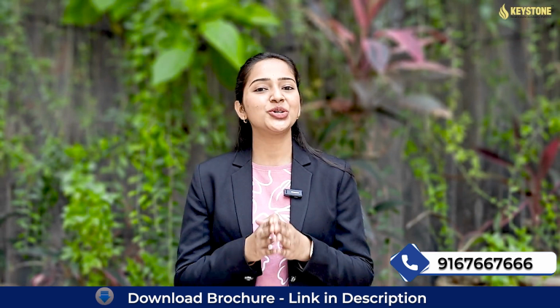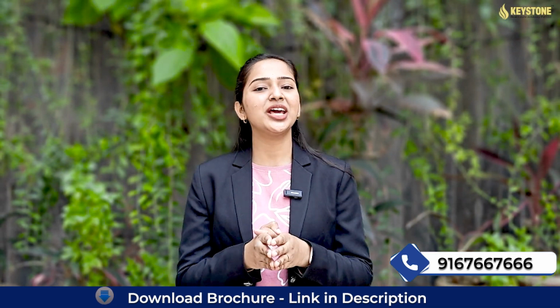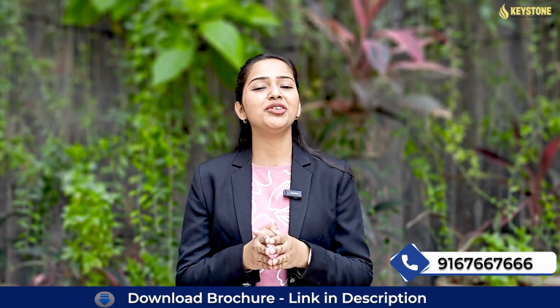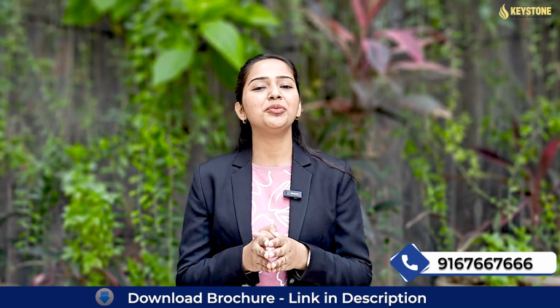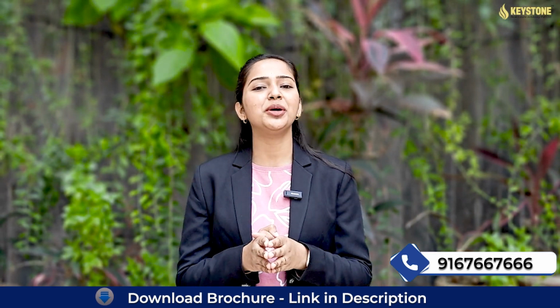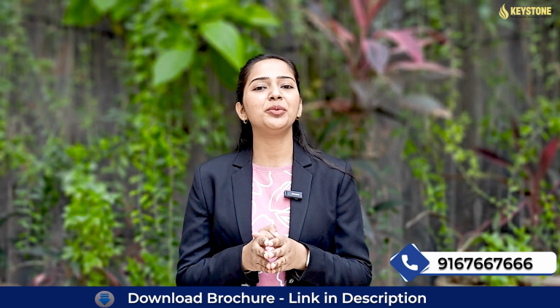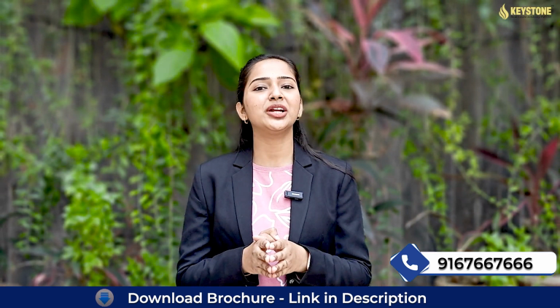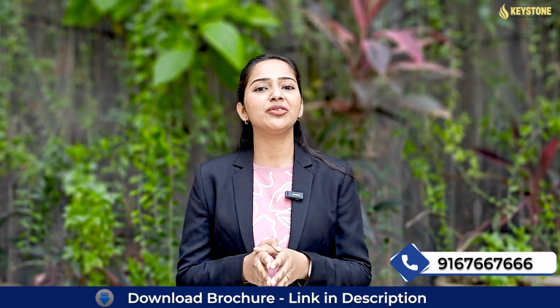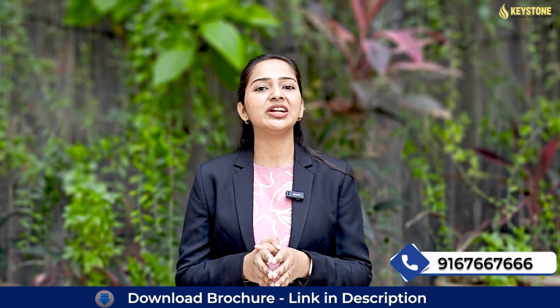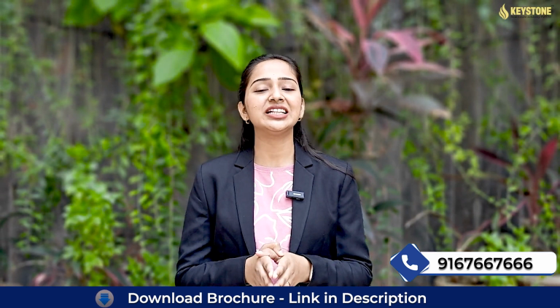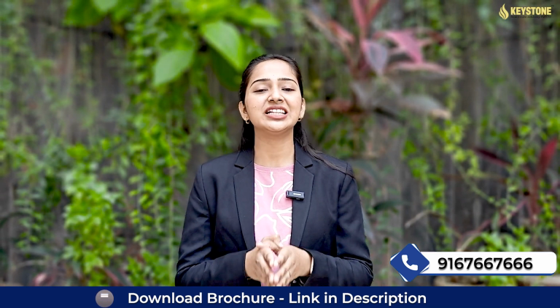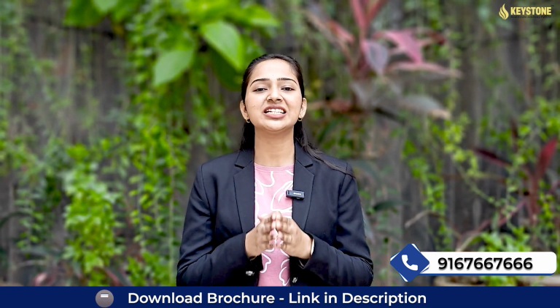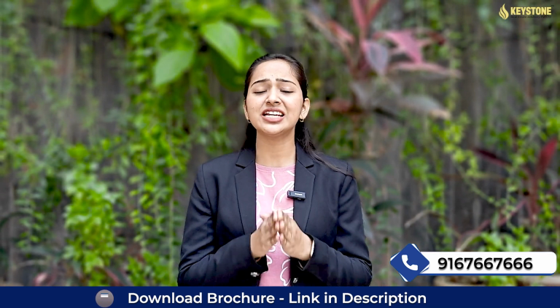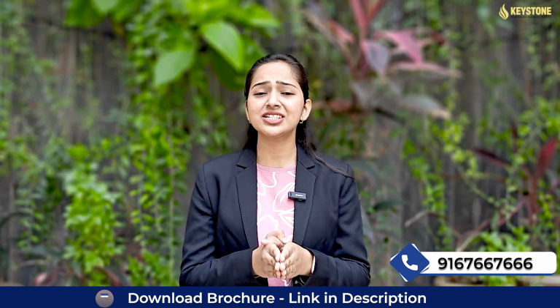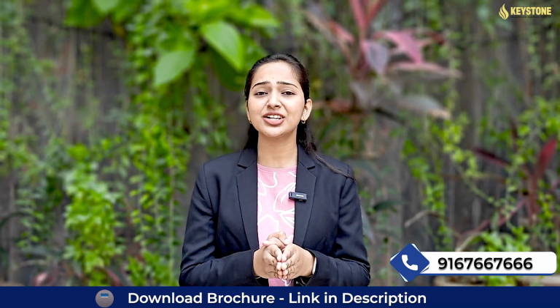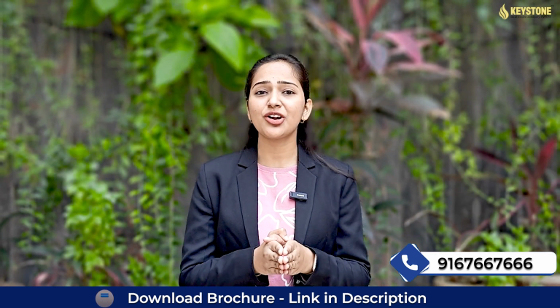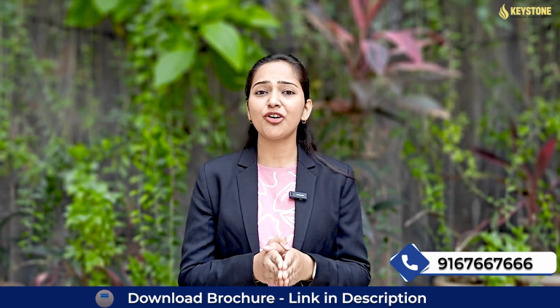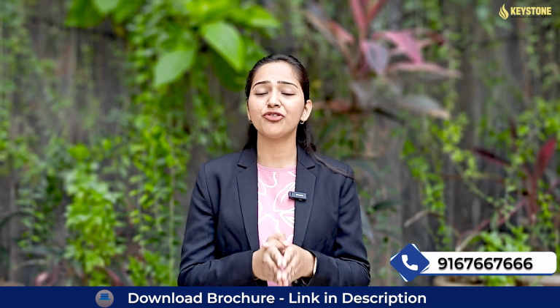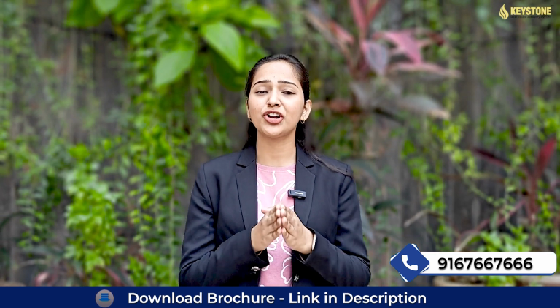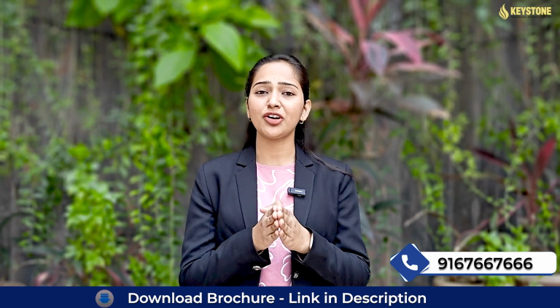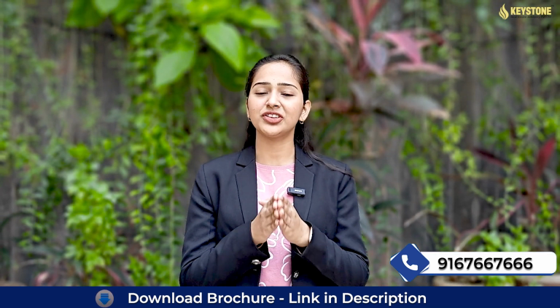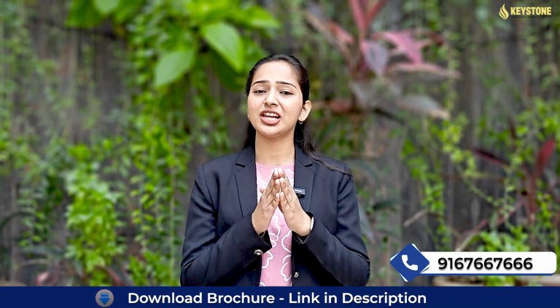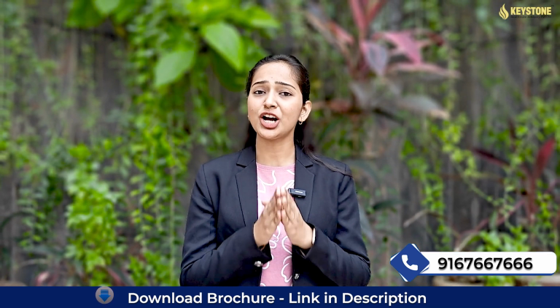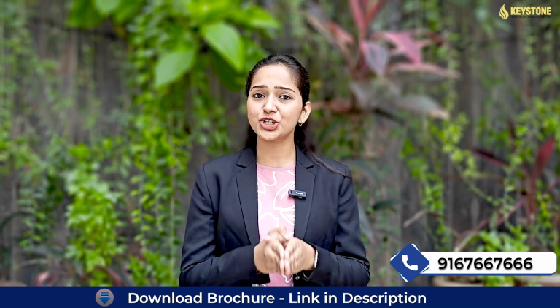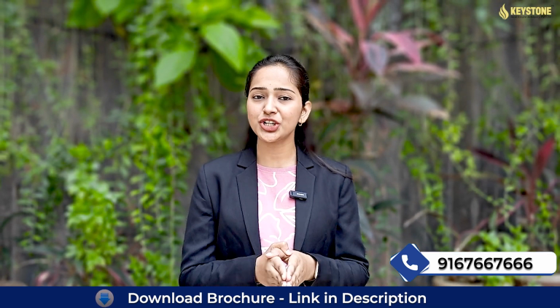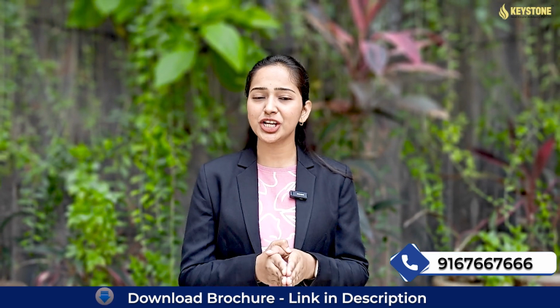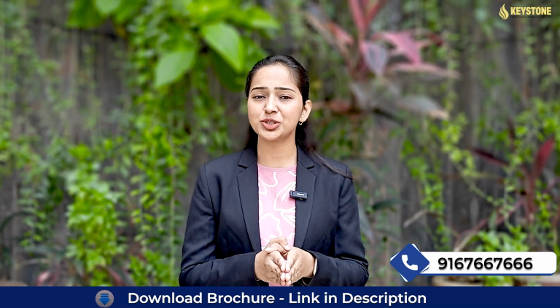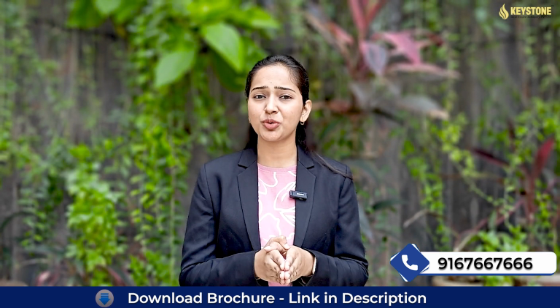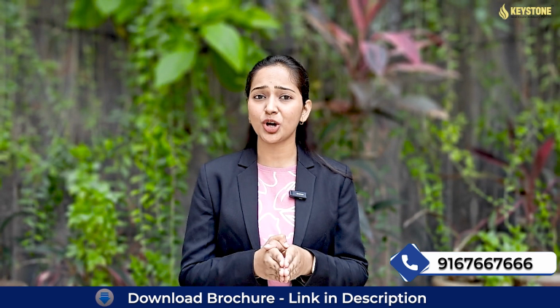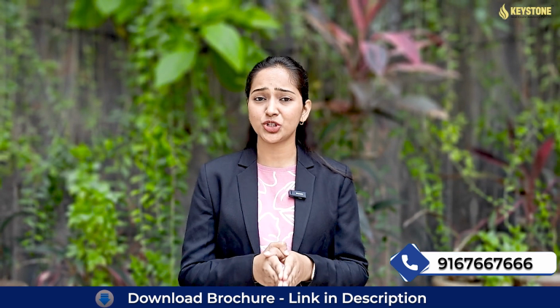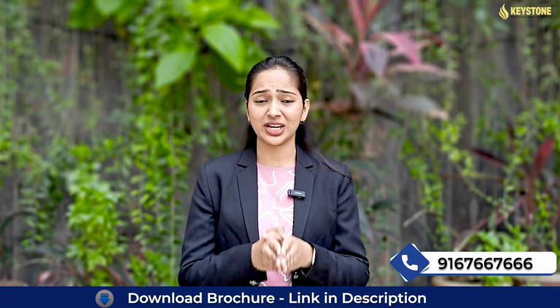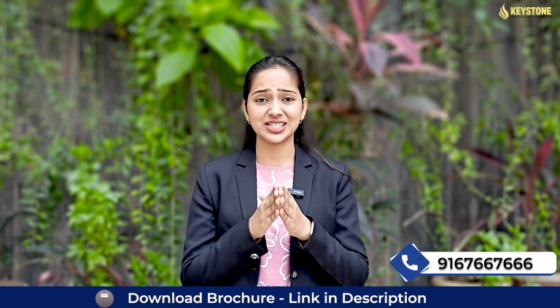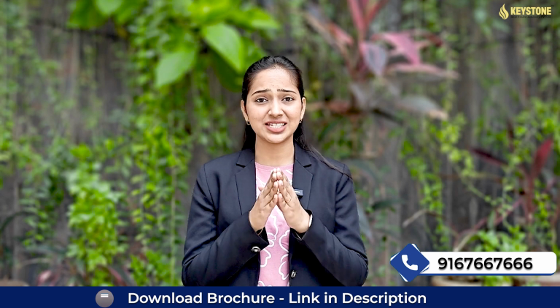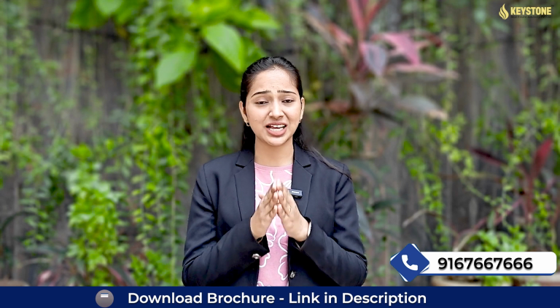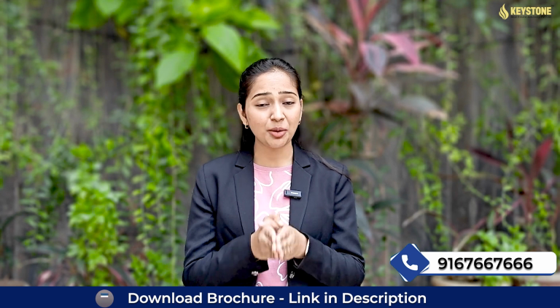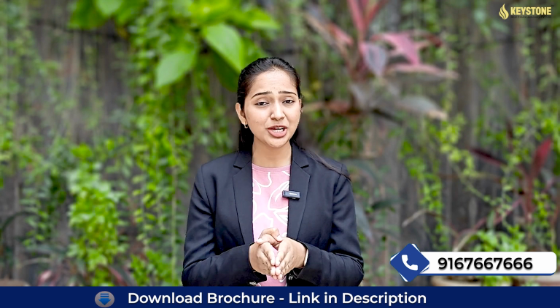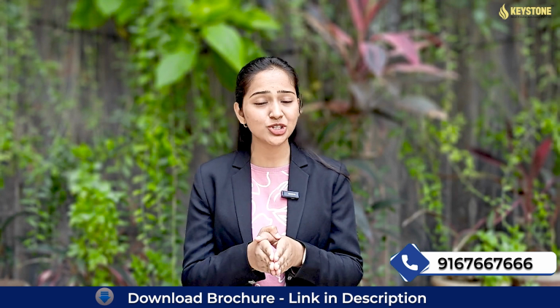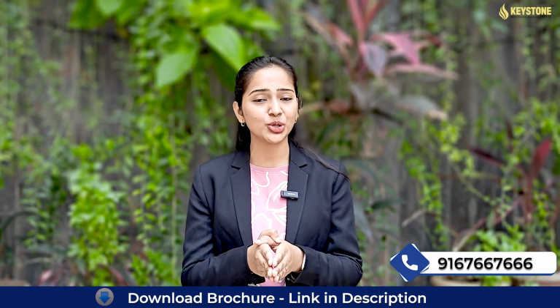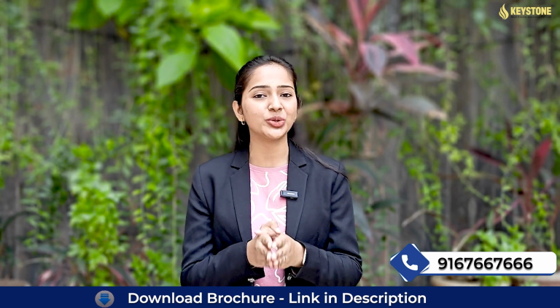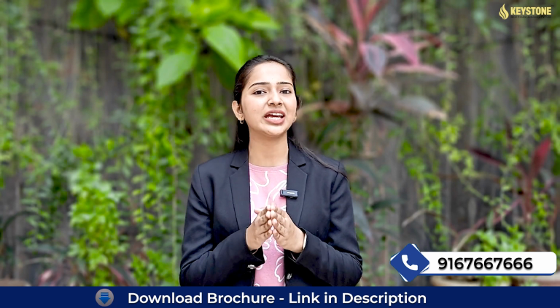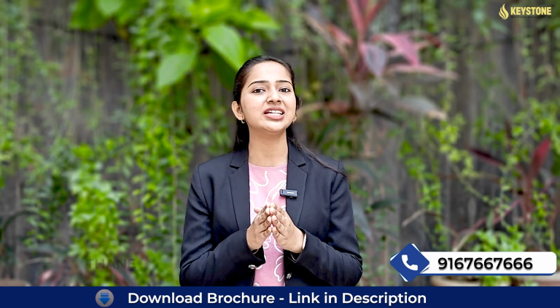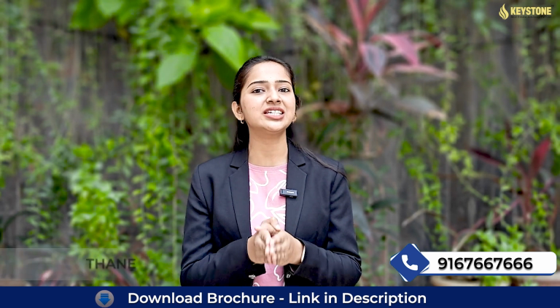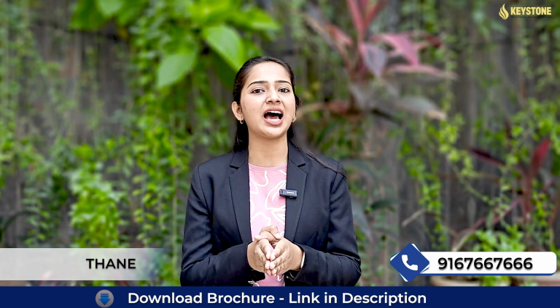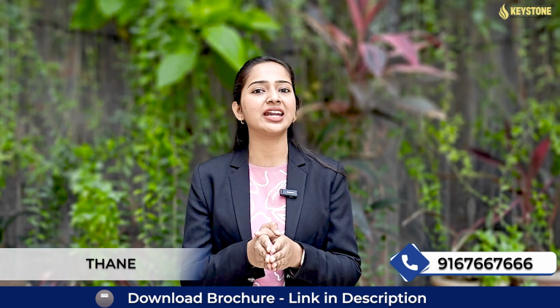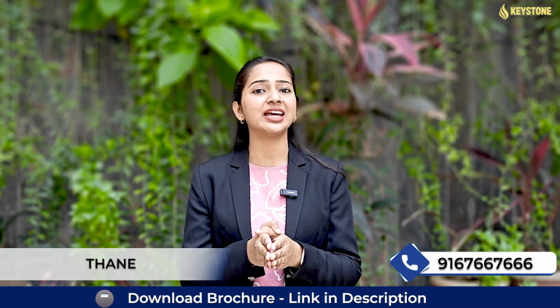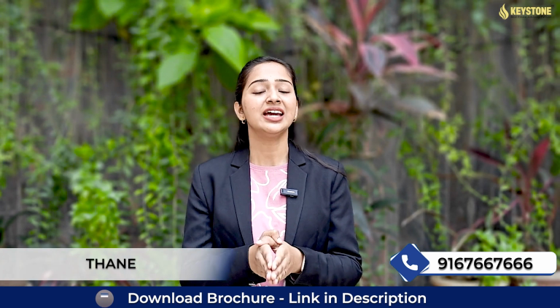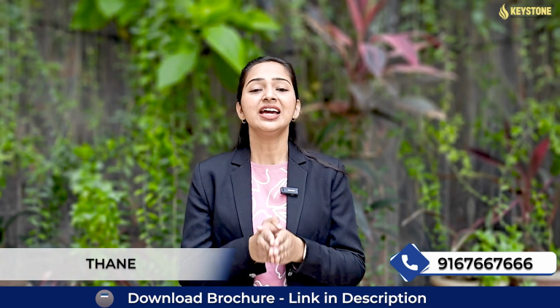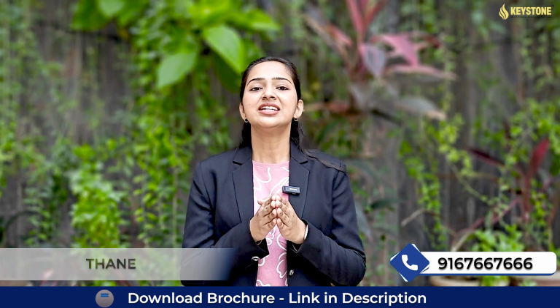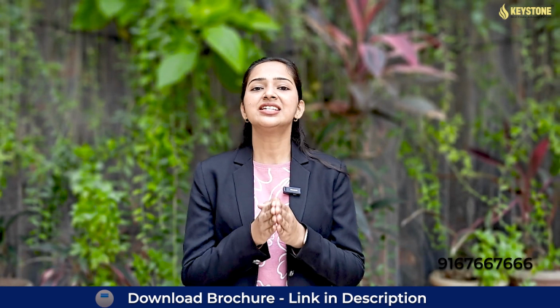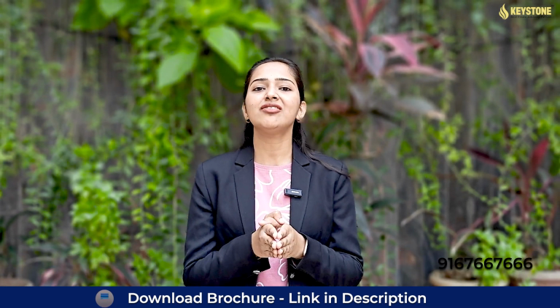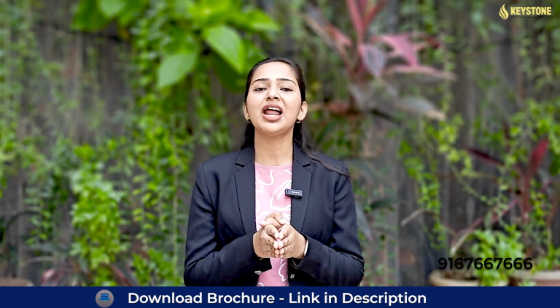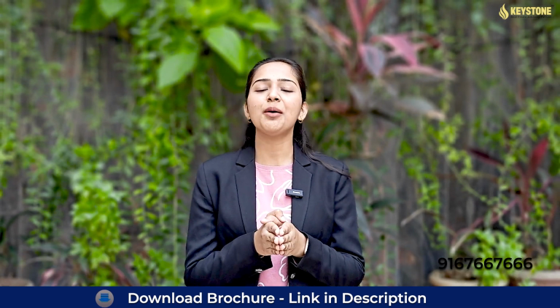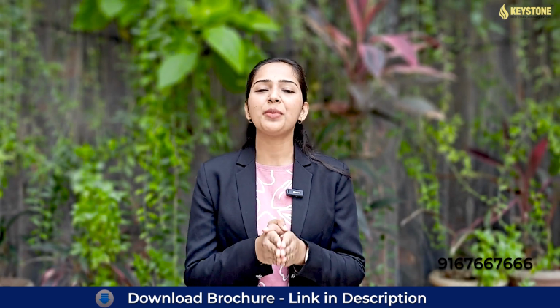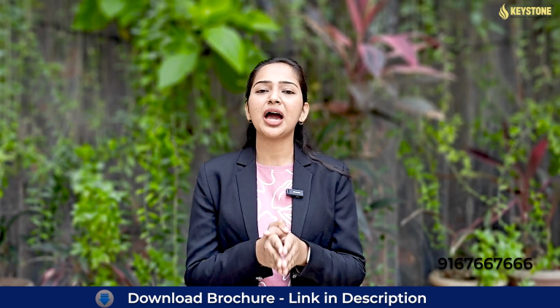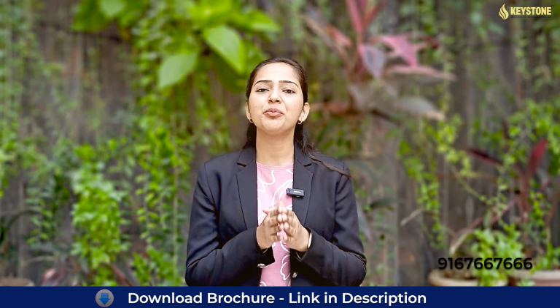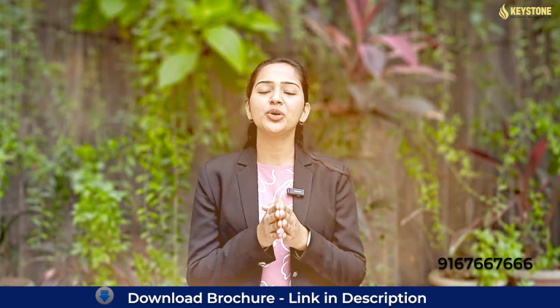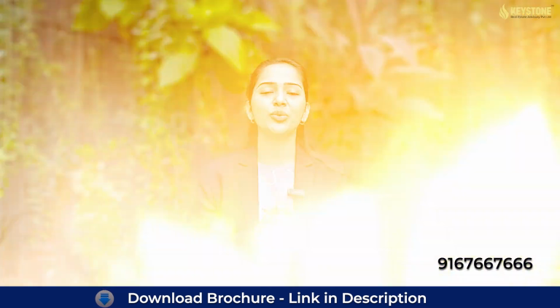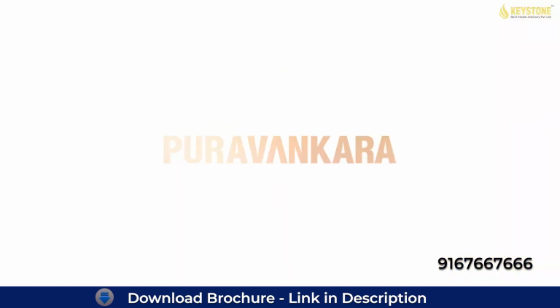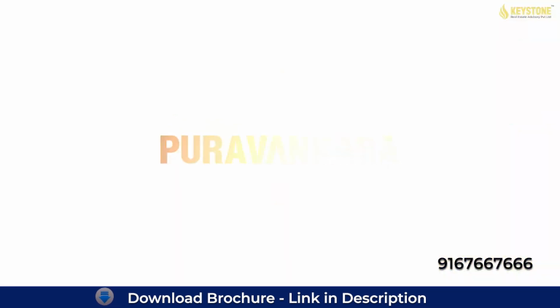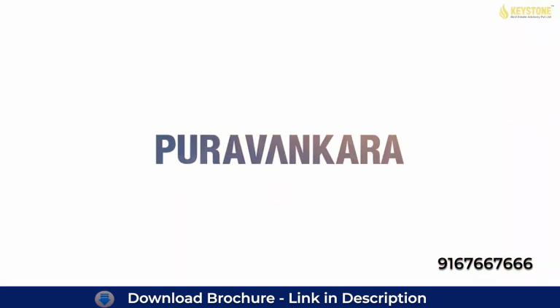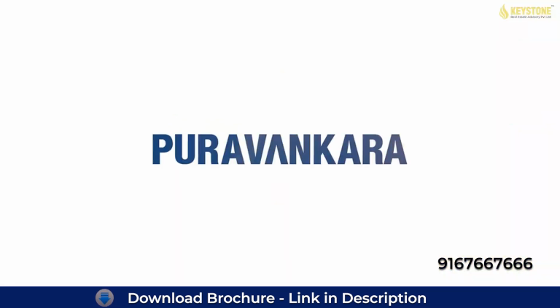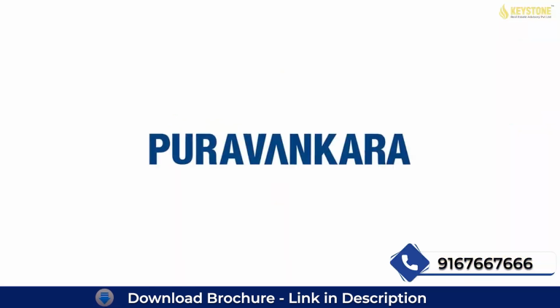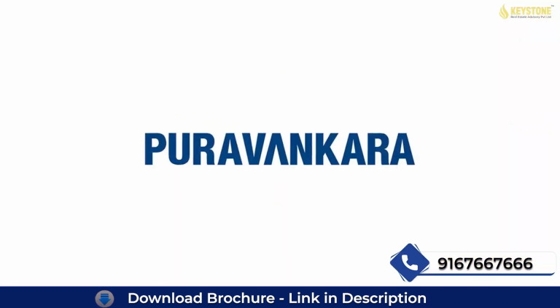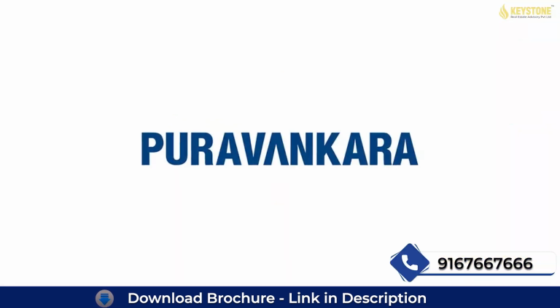Today we will be revealing the teaser of one of the luxurious projects coming soon in Thane, developed by Puravankara Group.